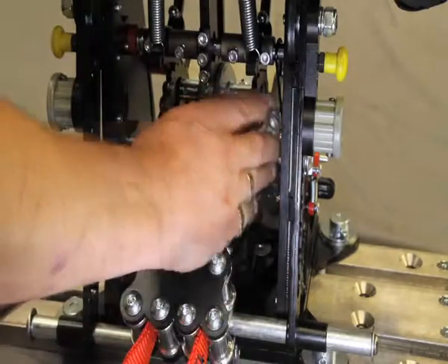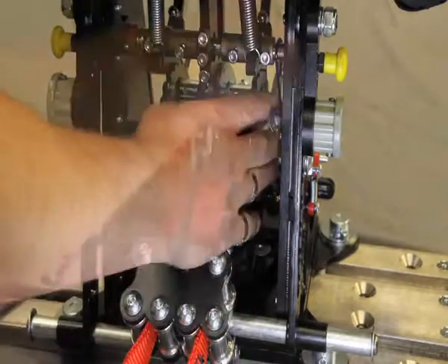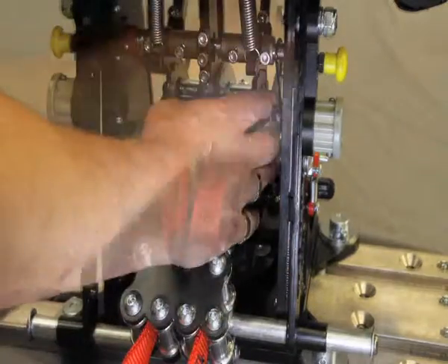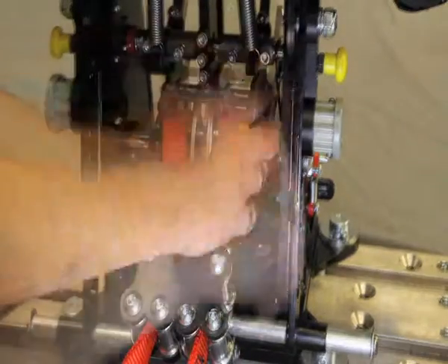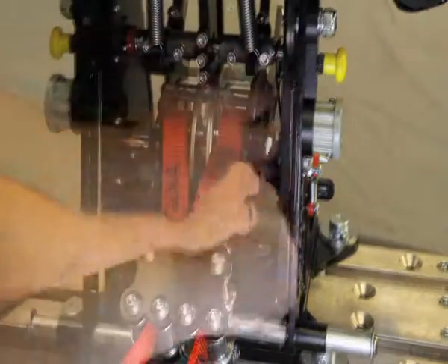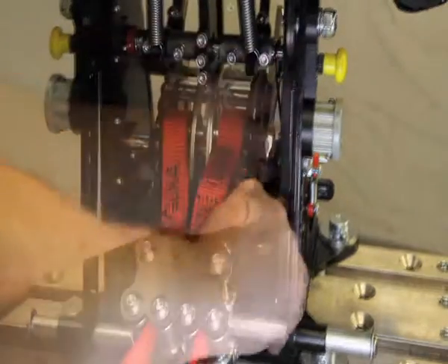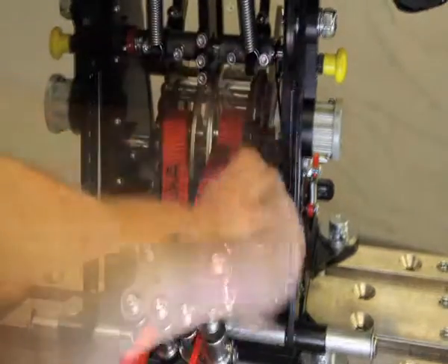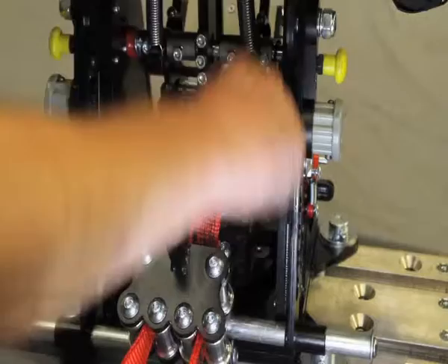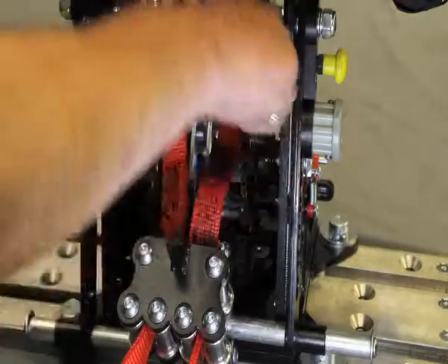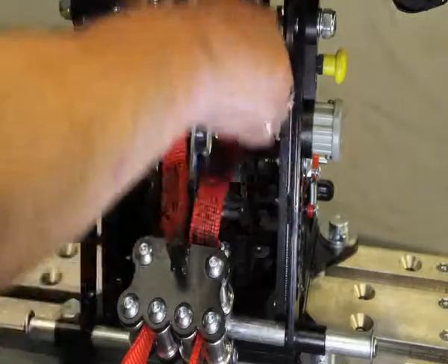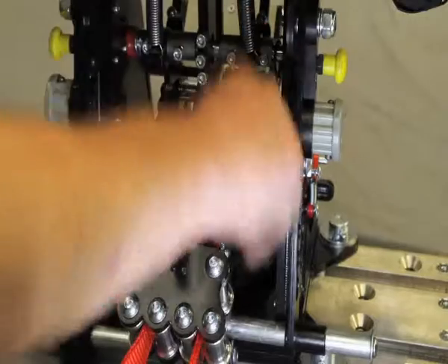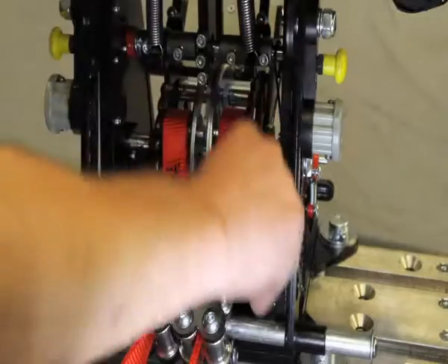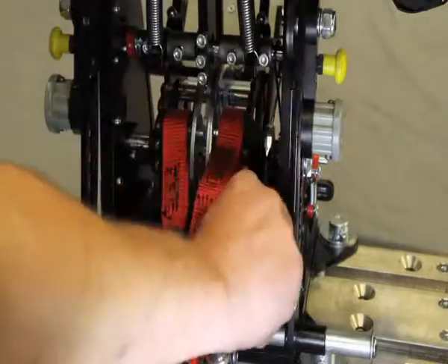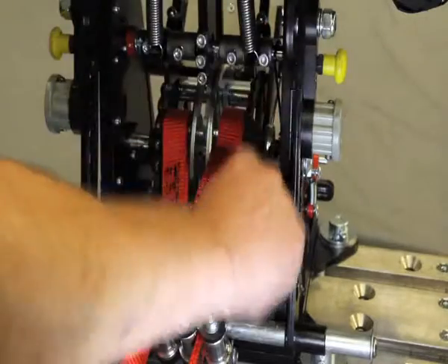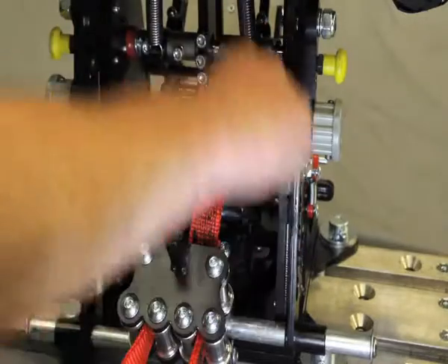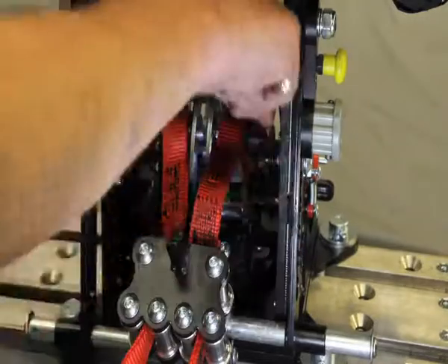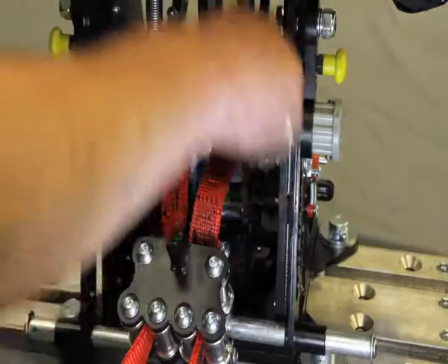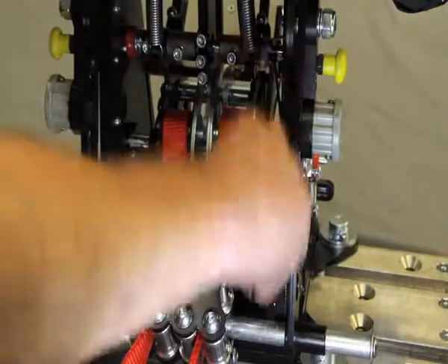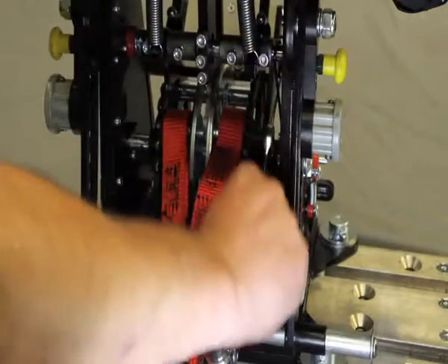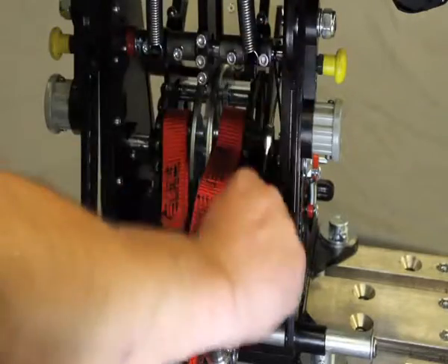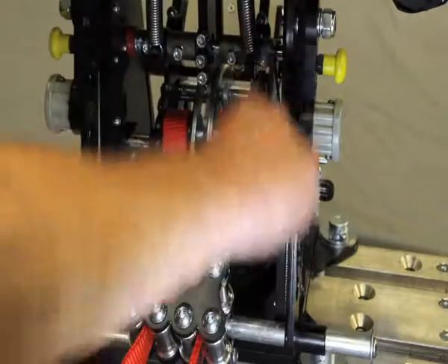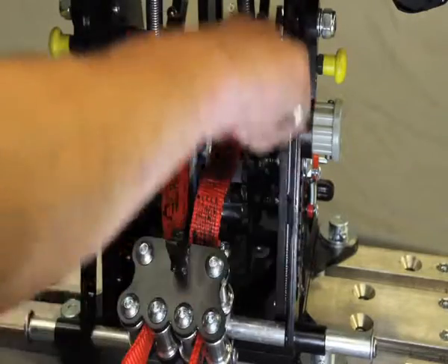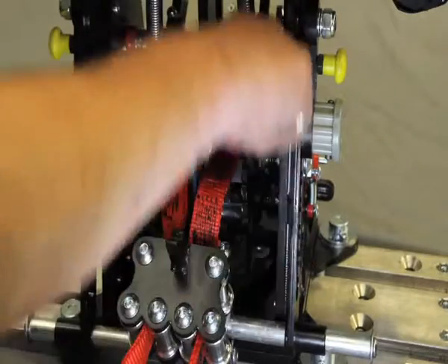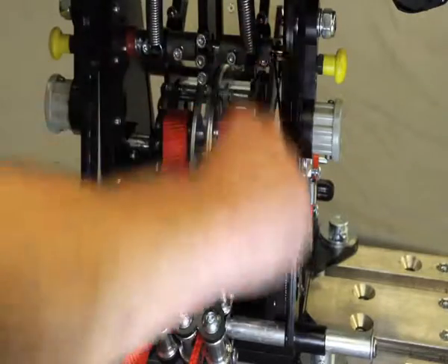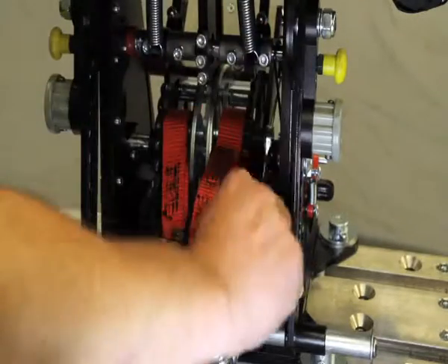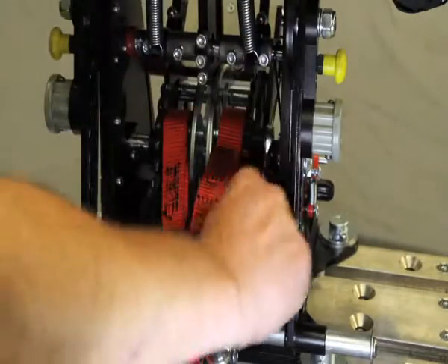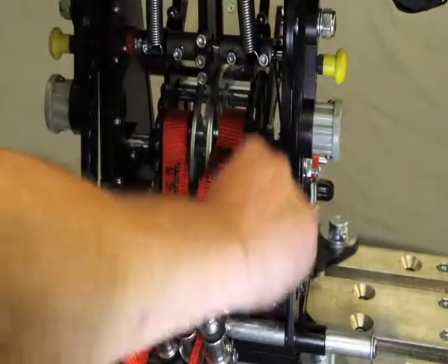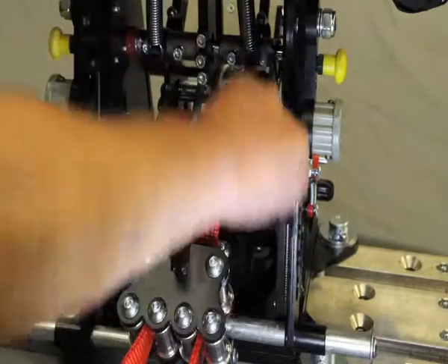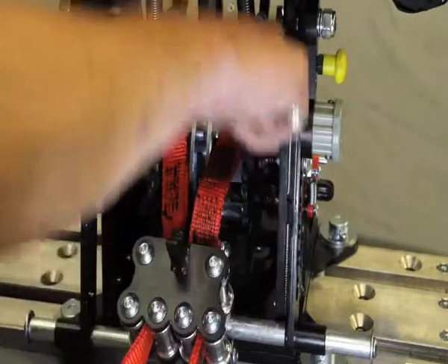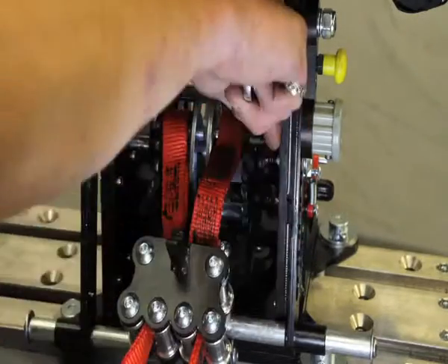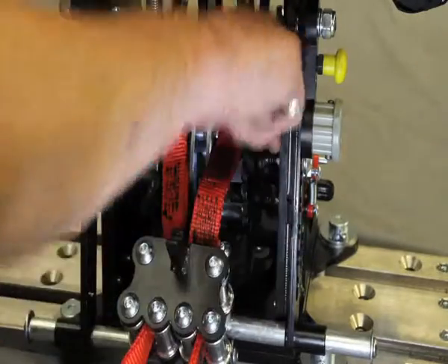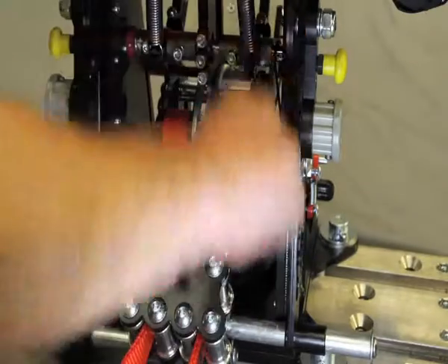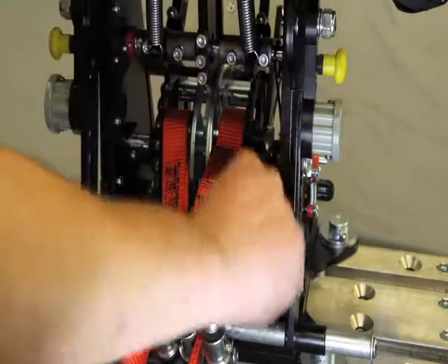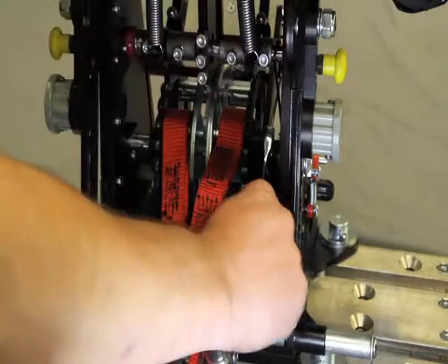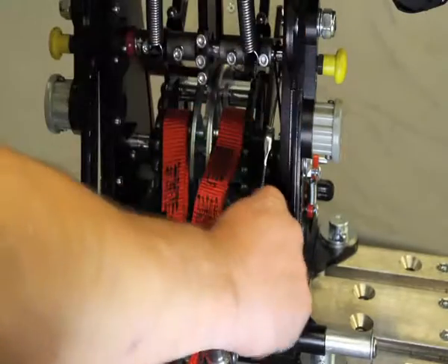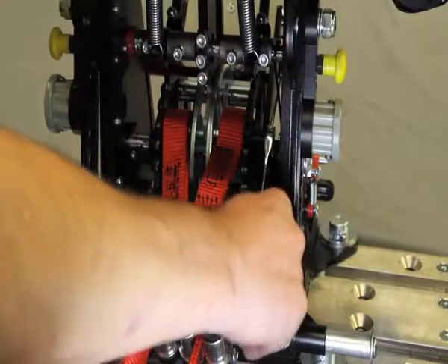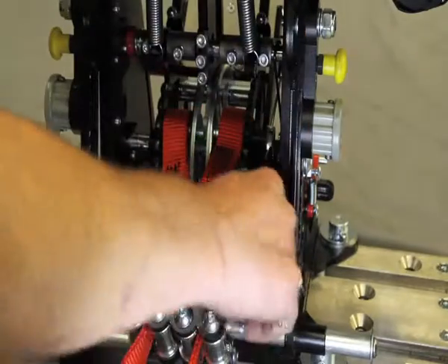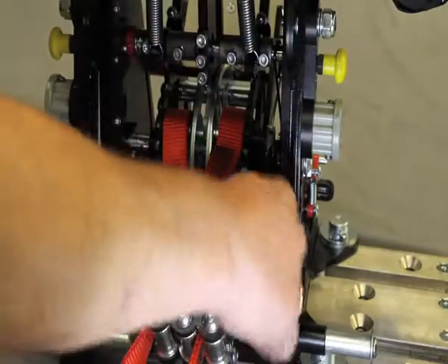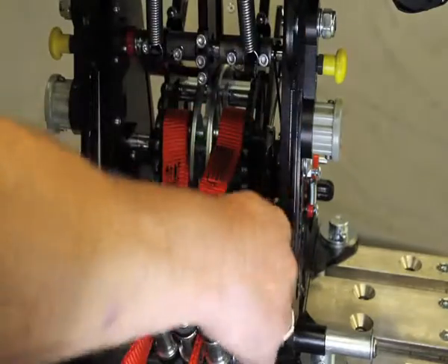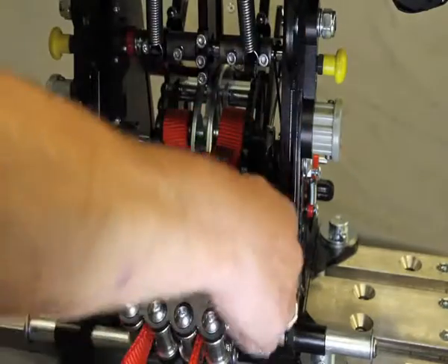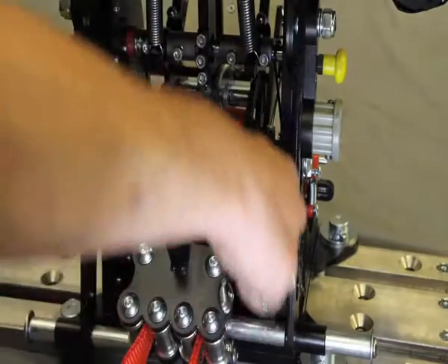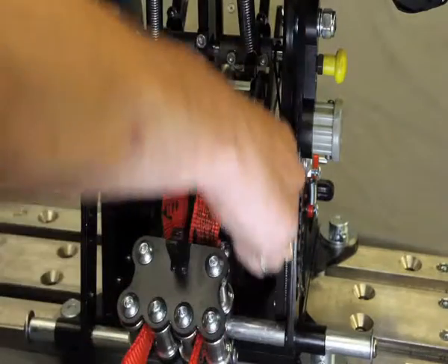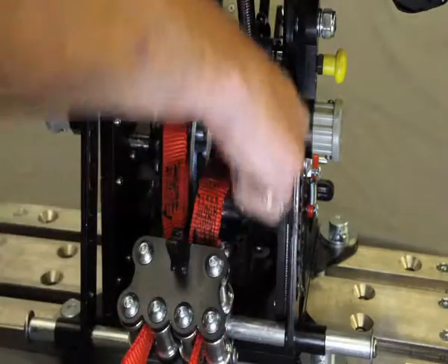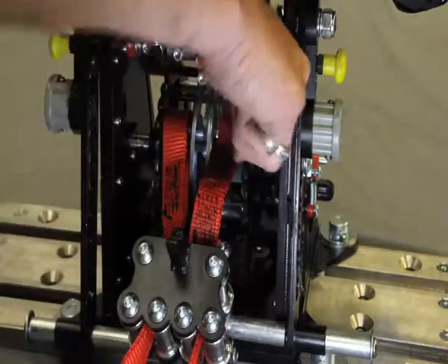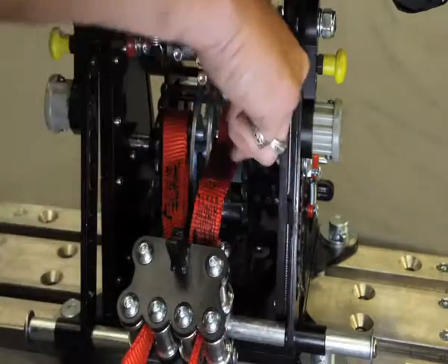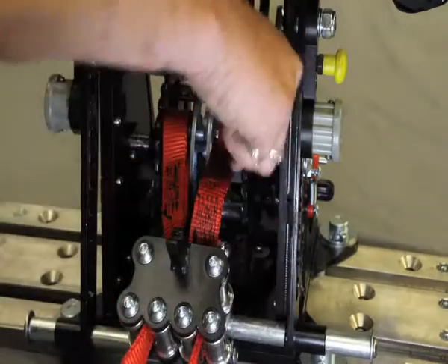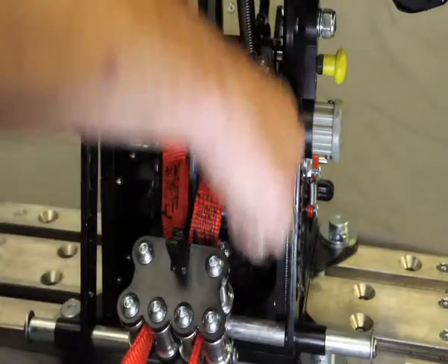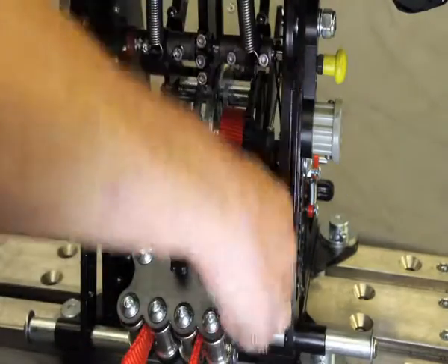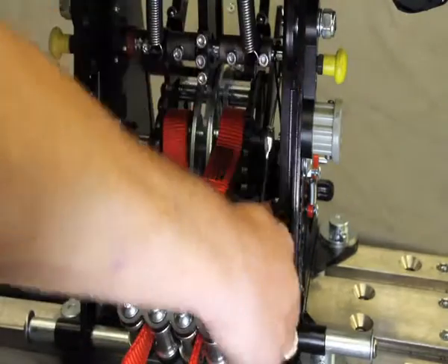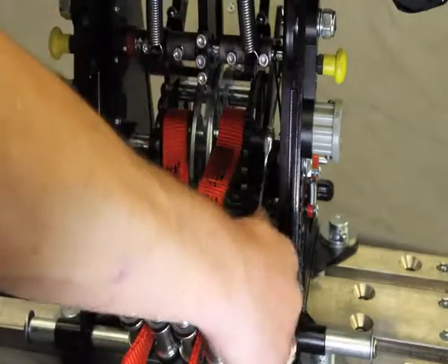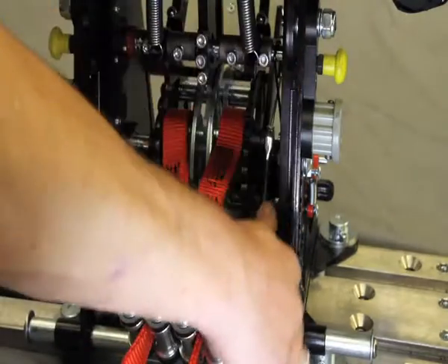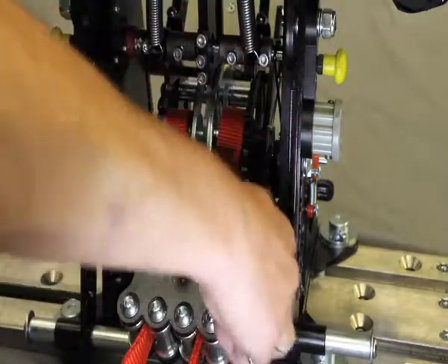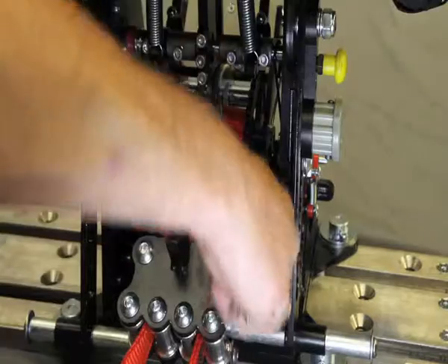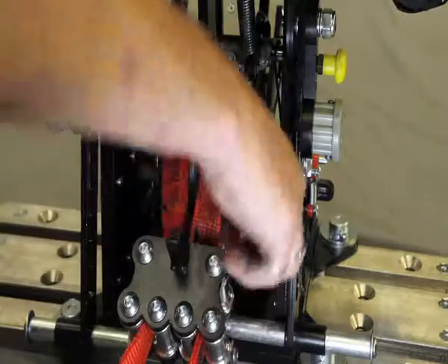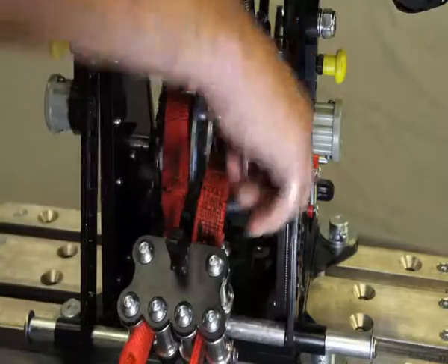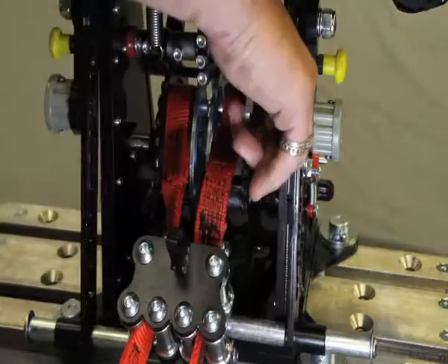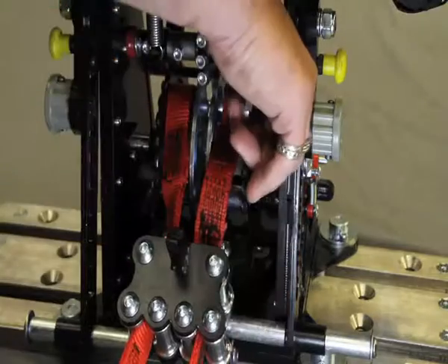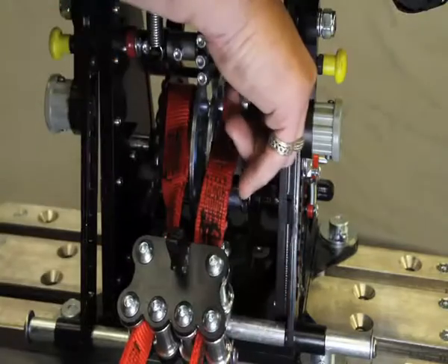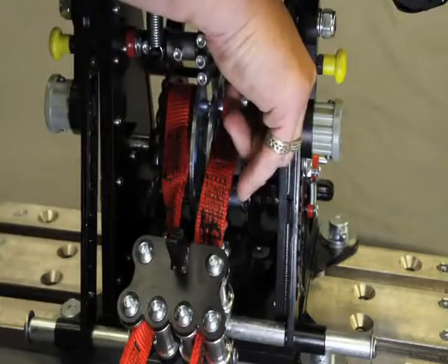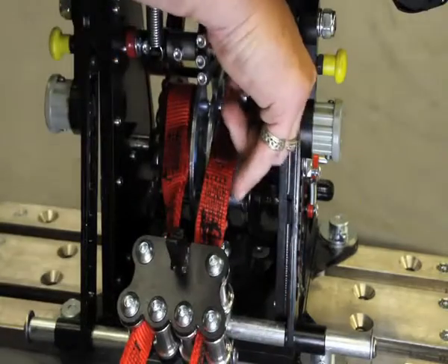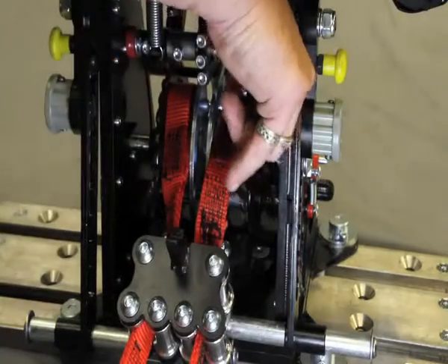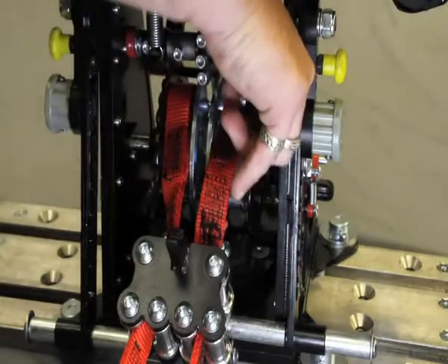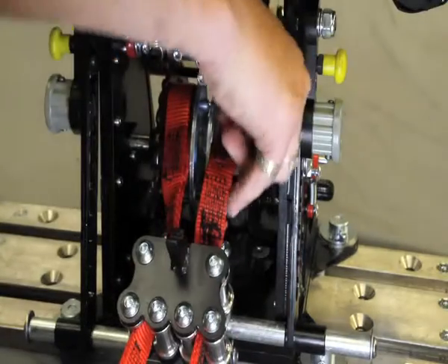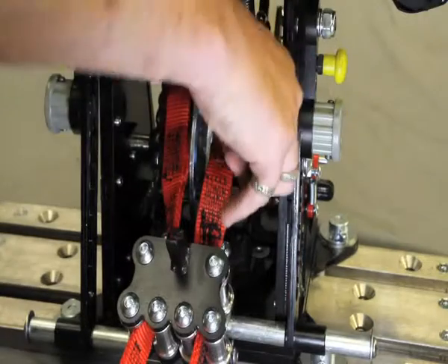Tighten the bolt using a 6mm allen key until secure.